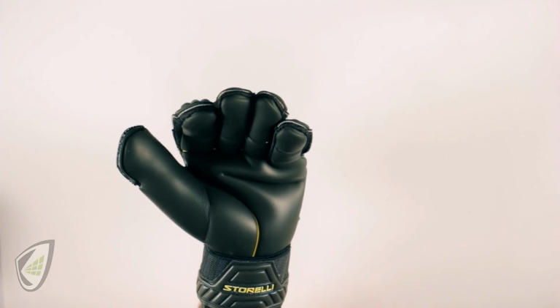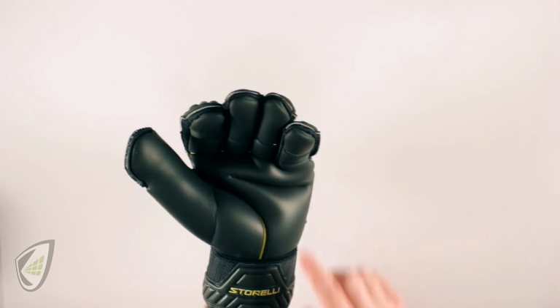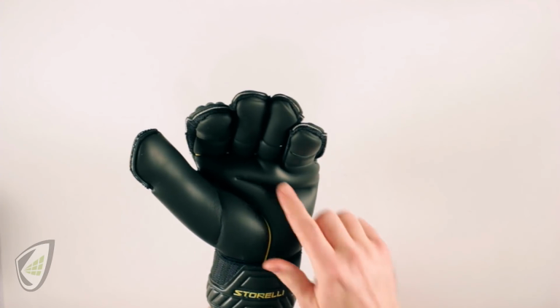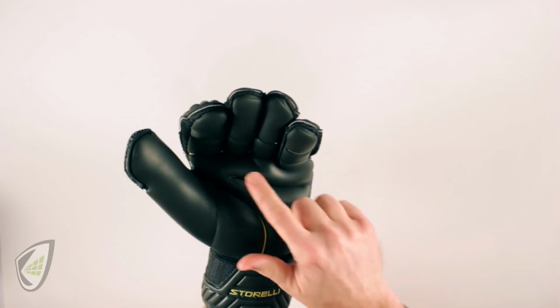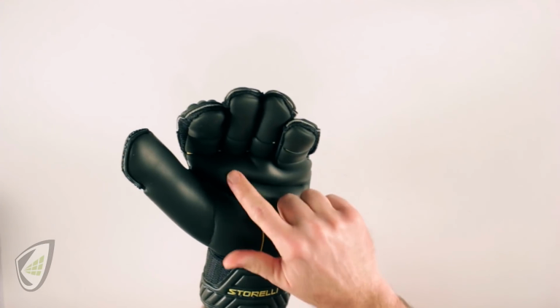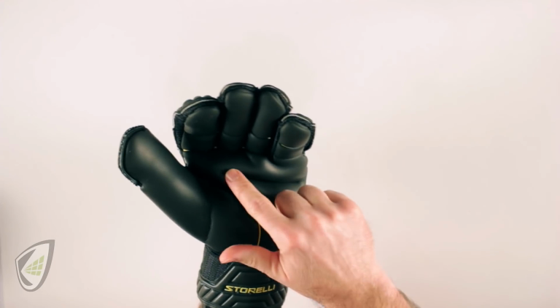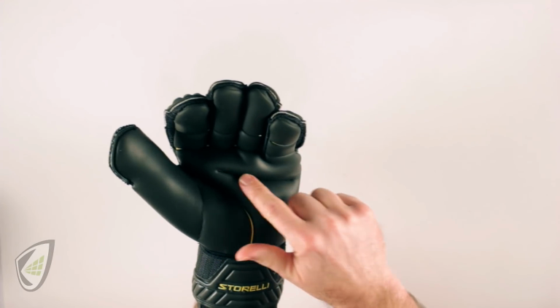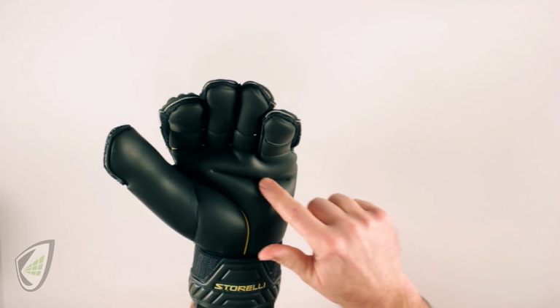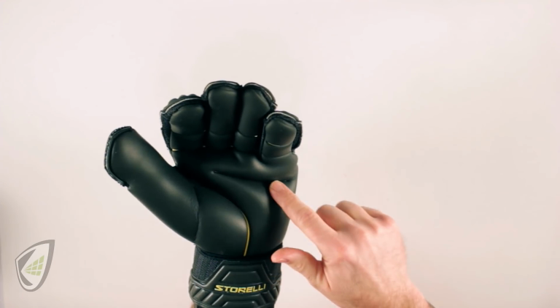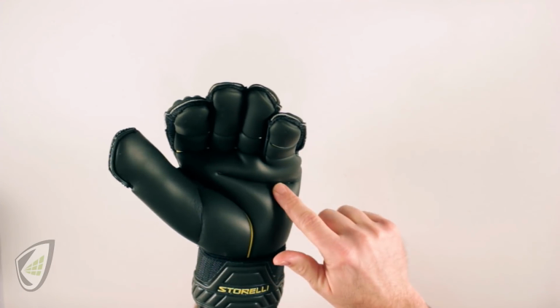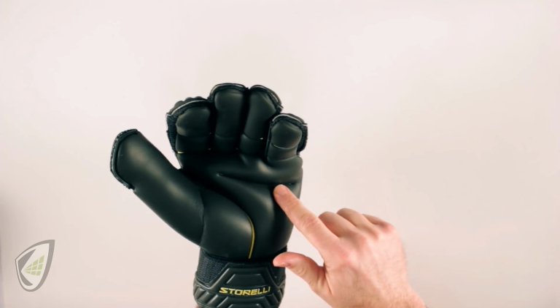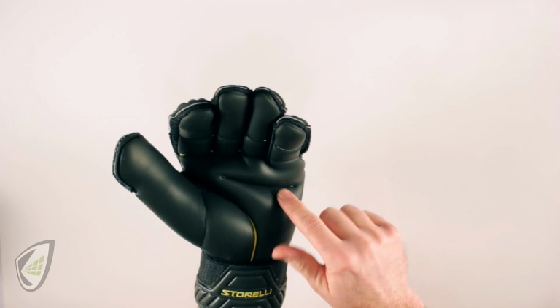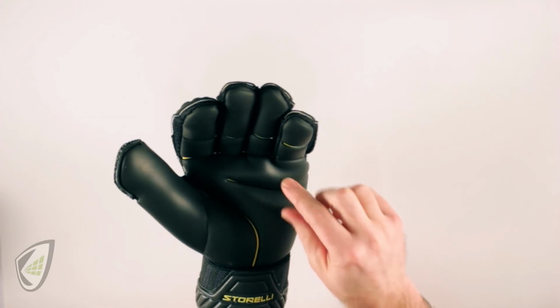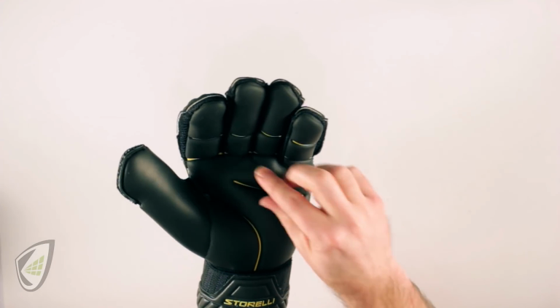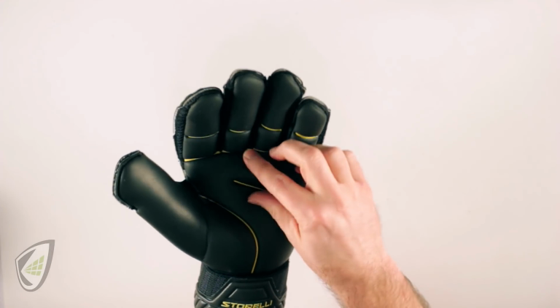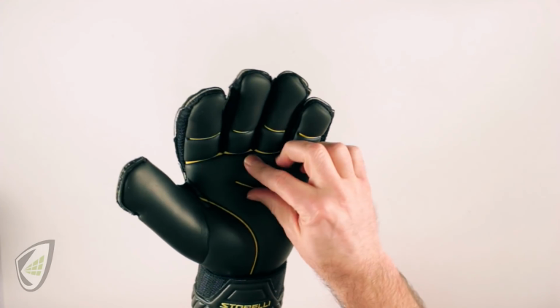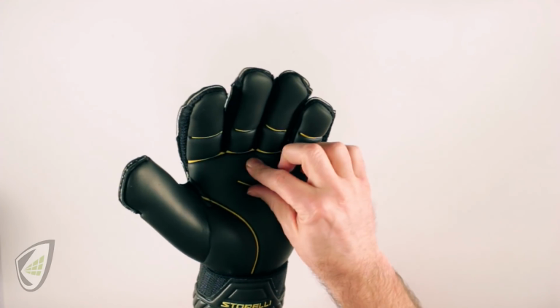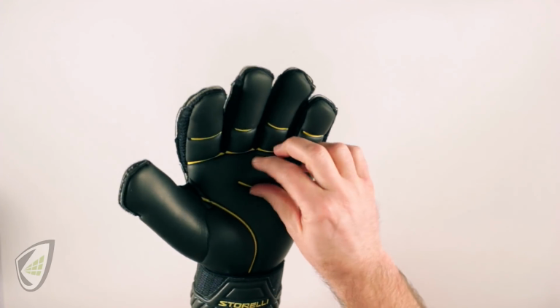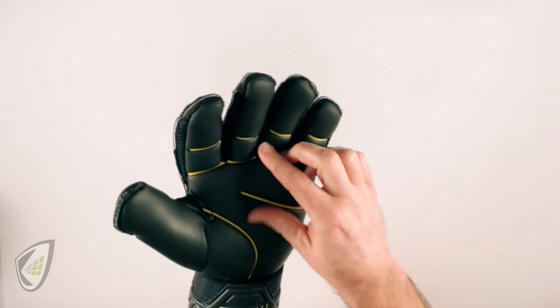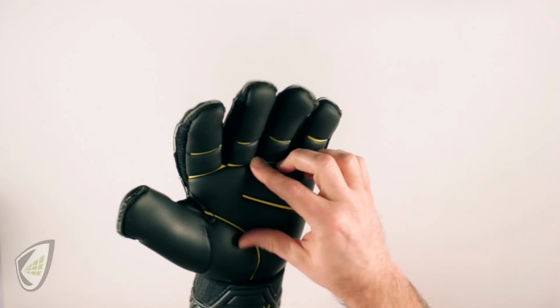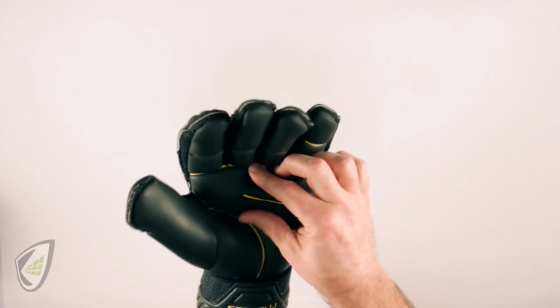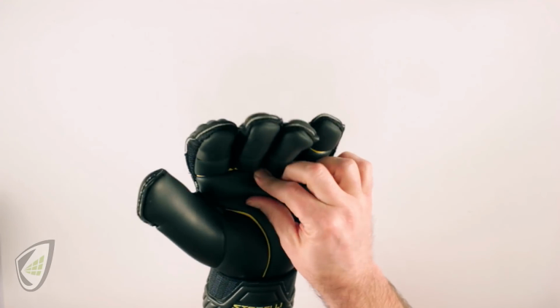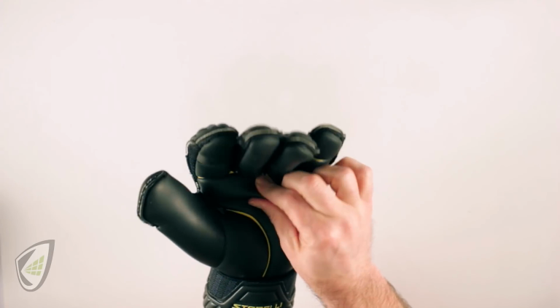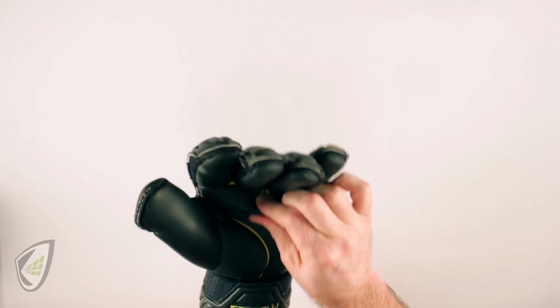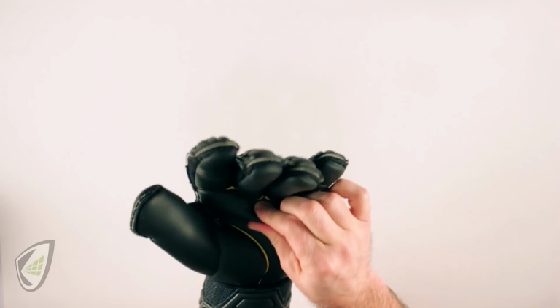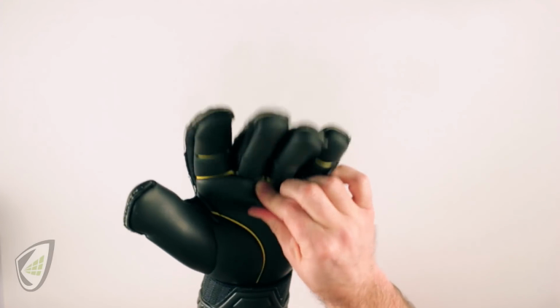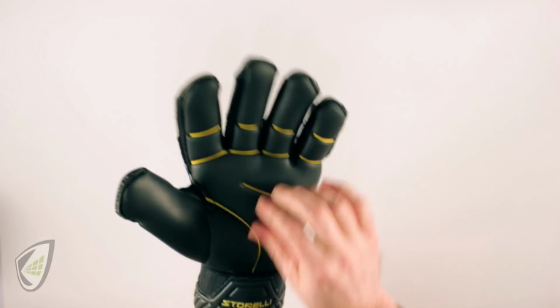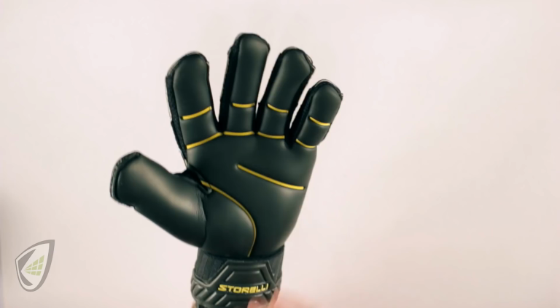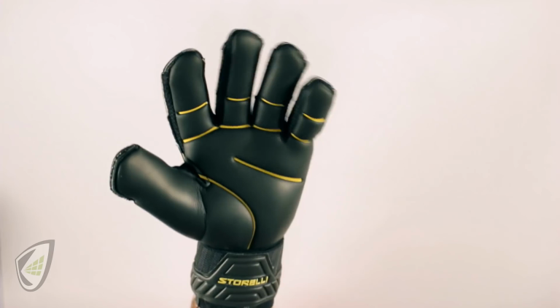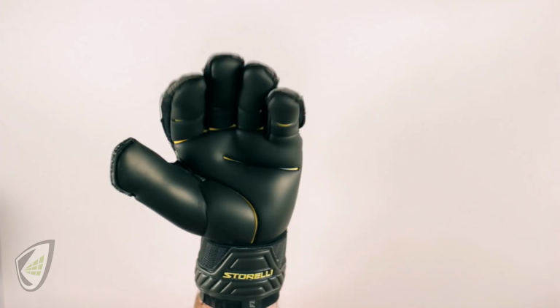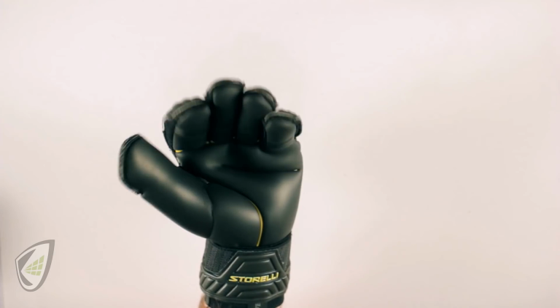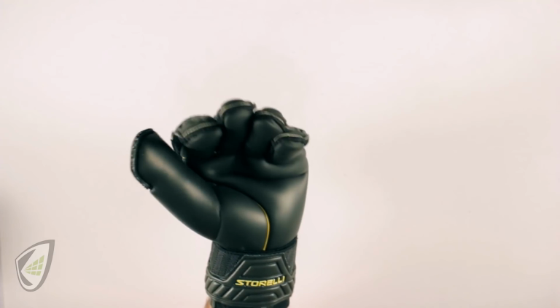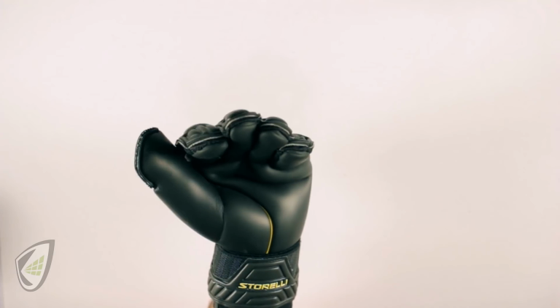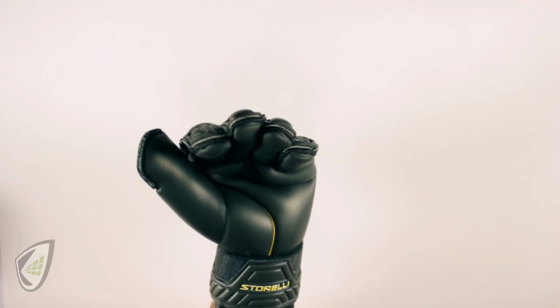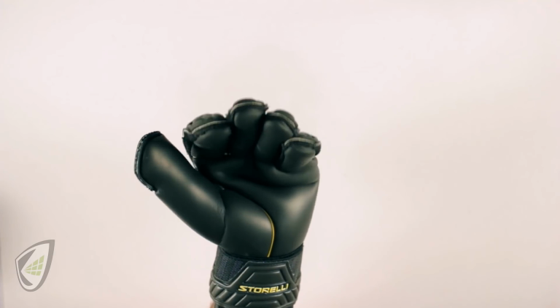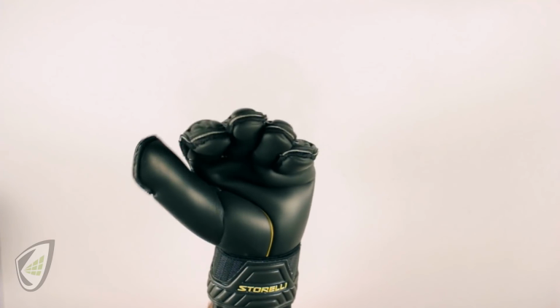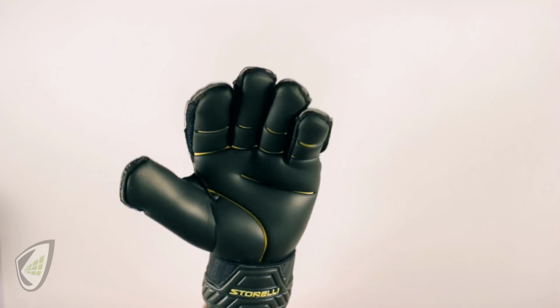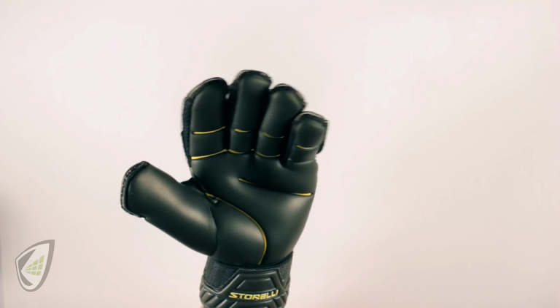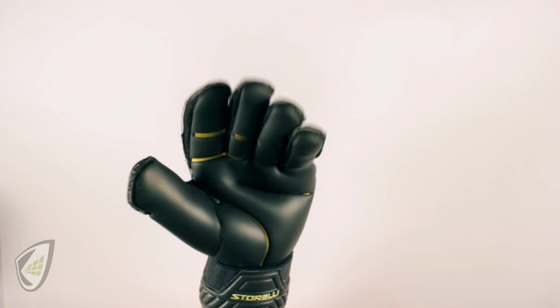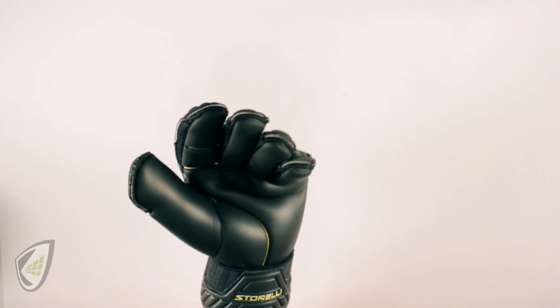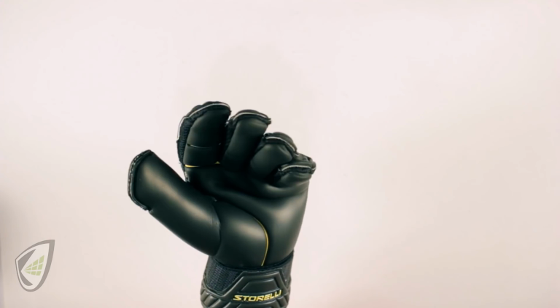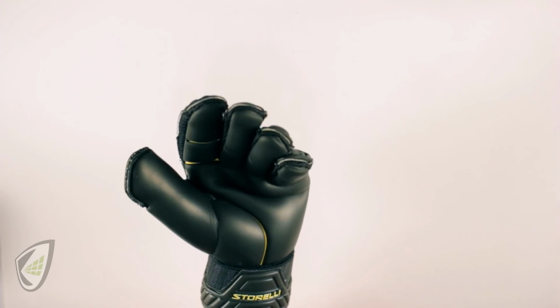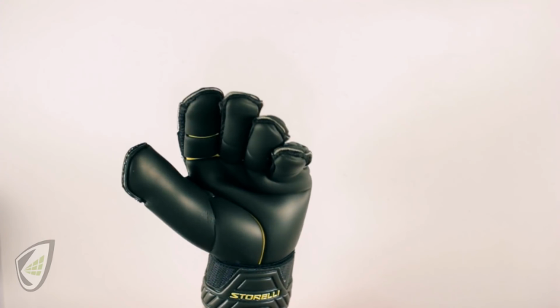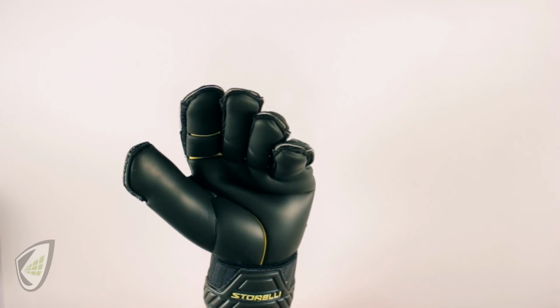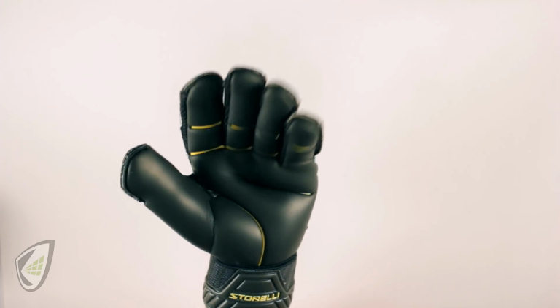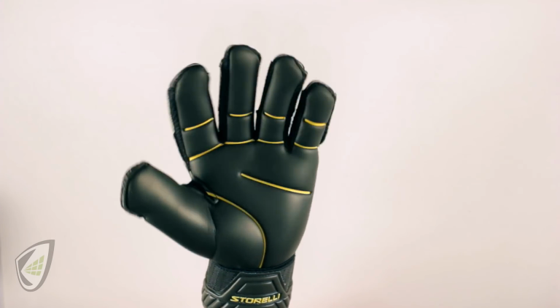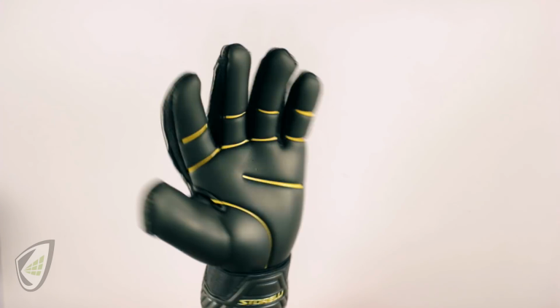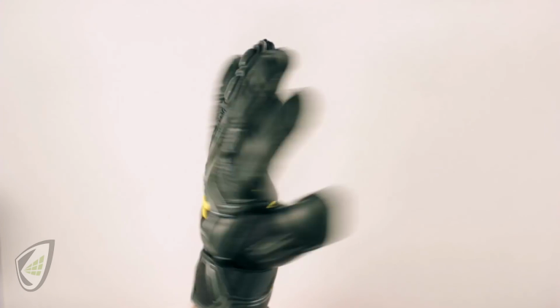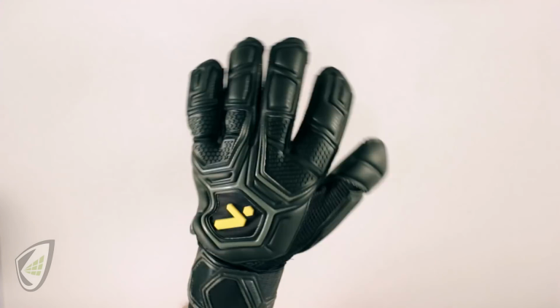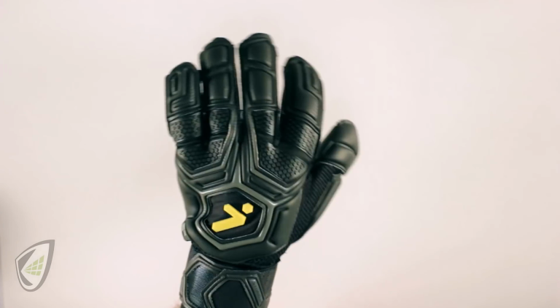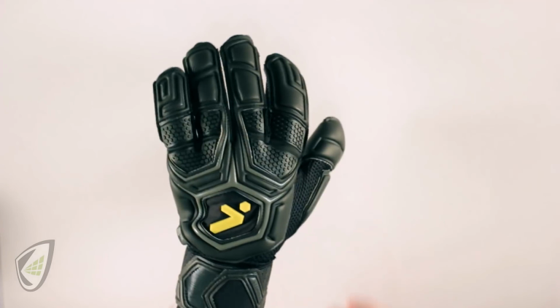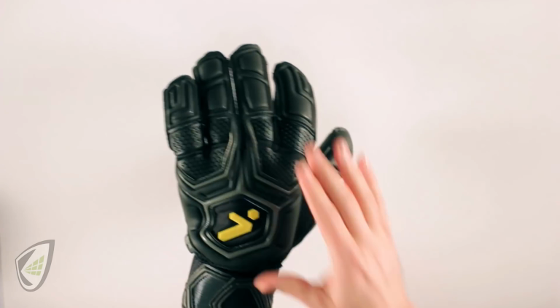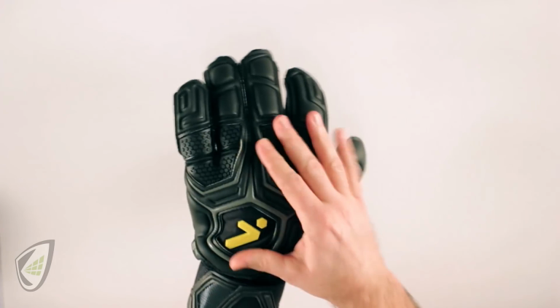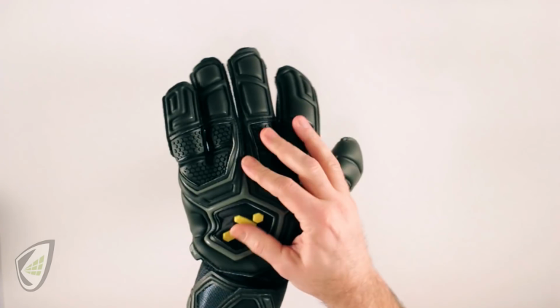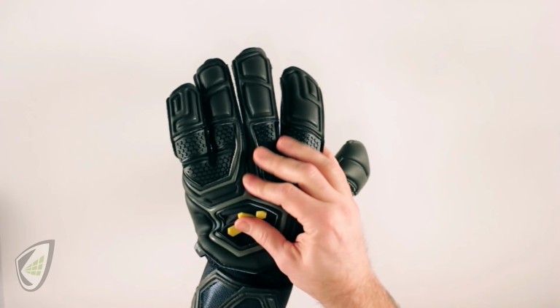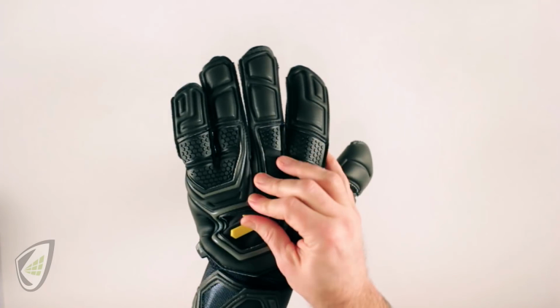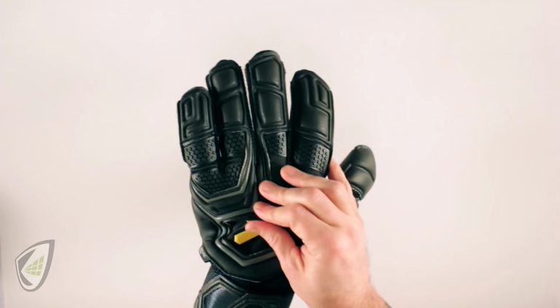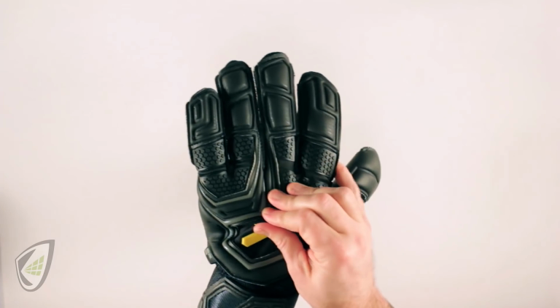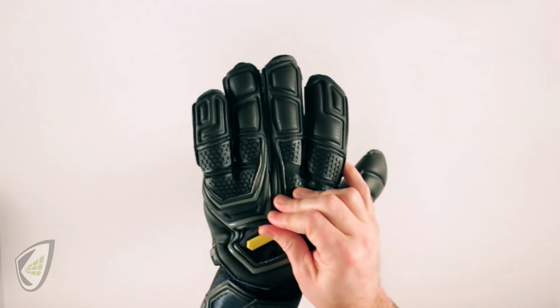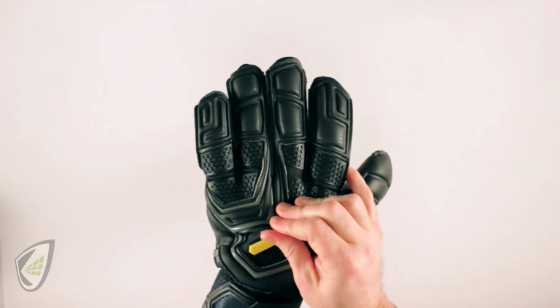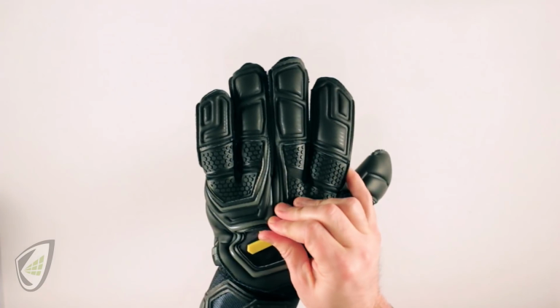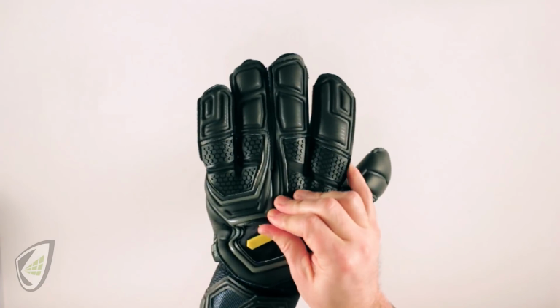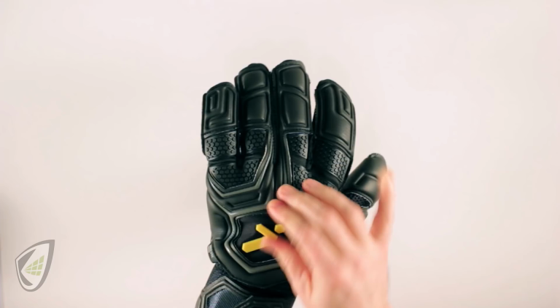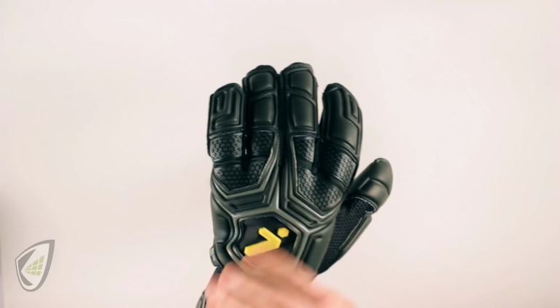The other thing I want to look at is the bunching in the palm. Obviously there's a lot of extra room, so my hand inside the glove can't fill it out. The same issue appears on the backhand.